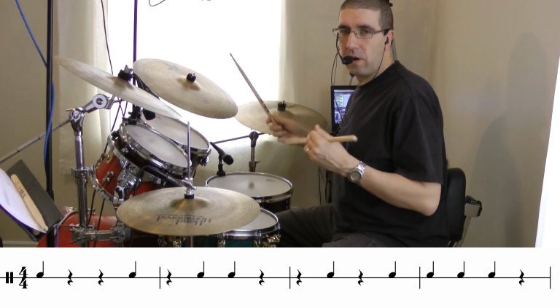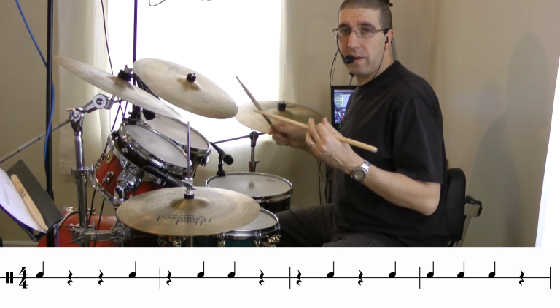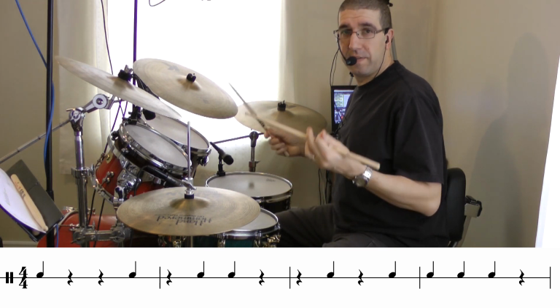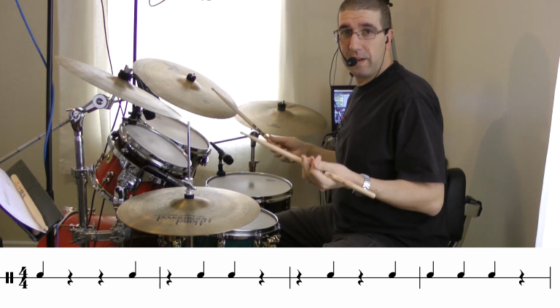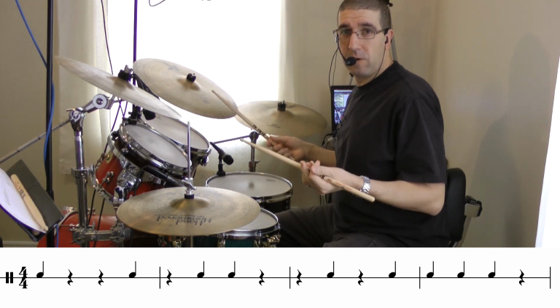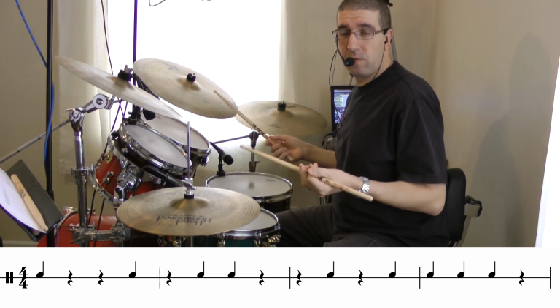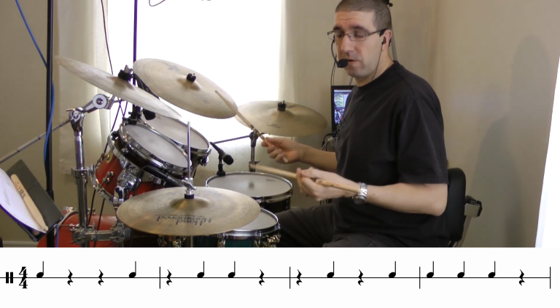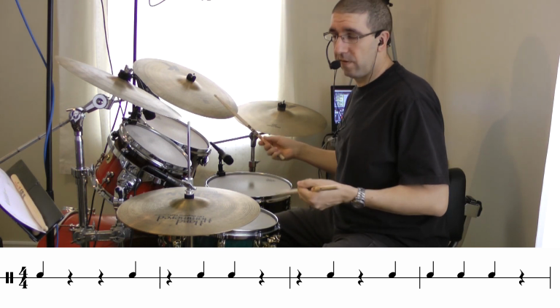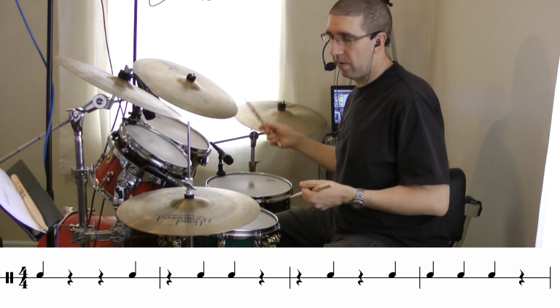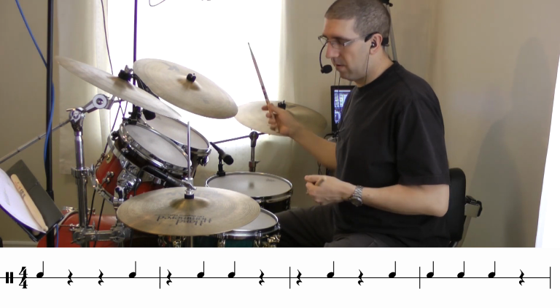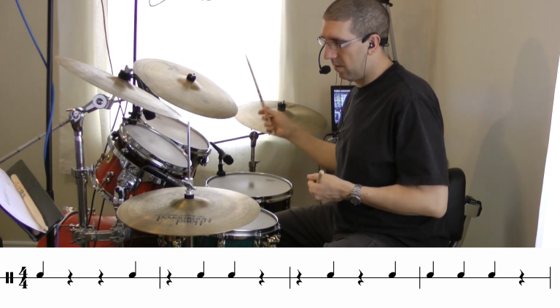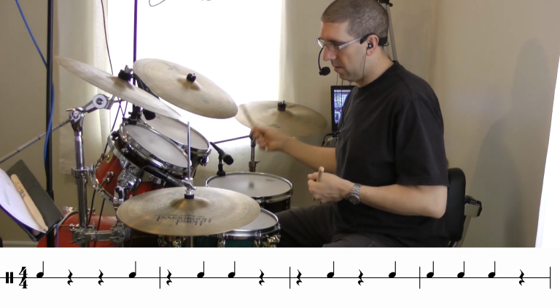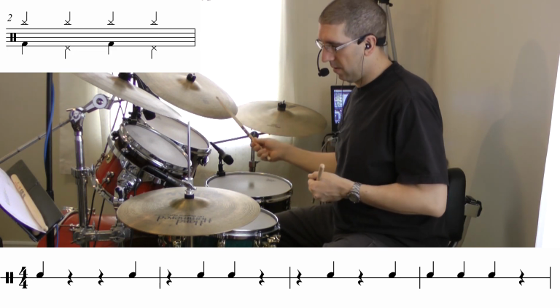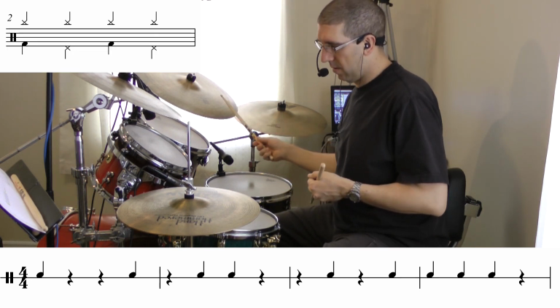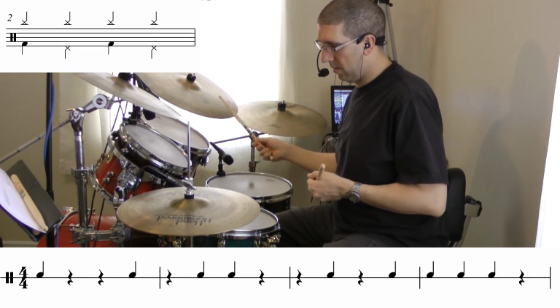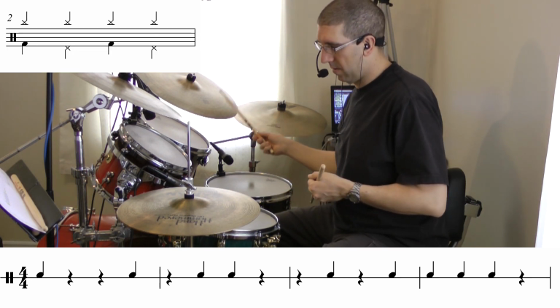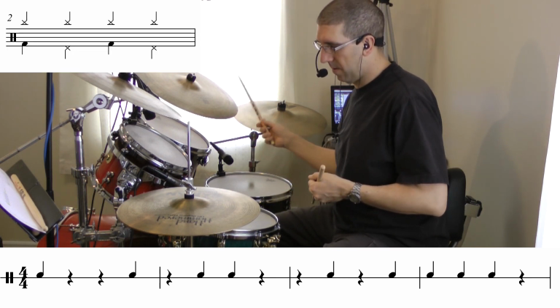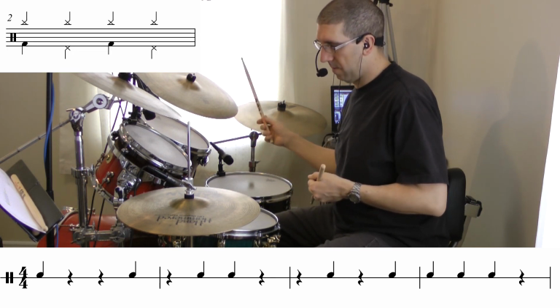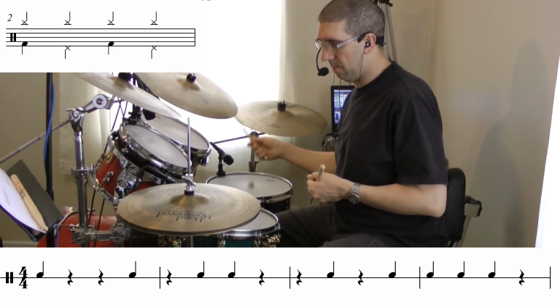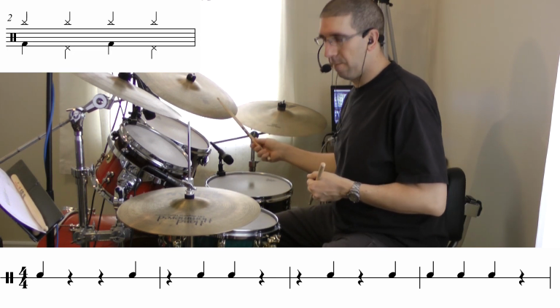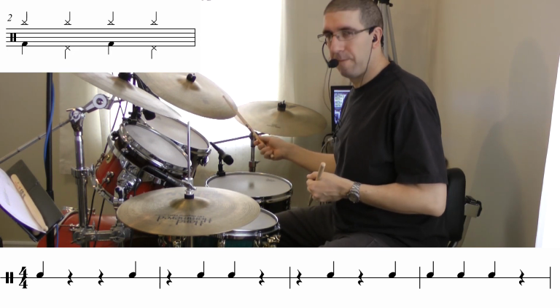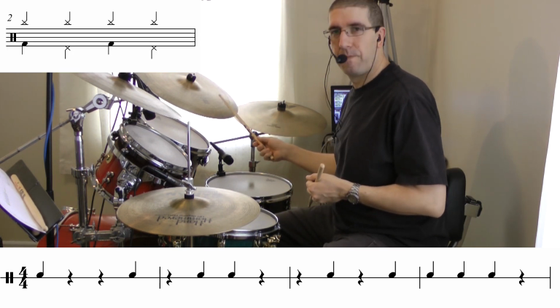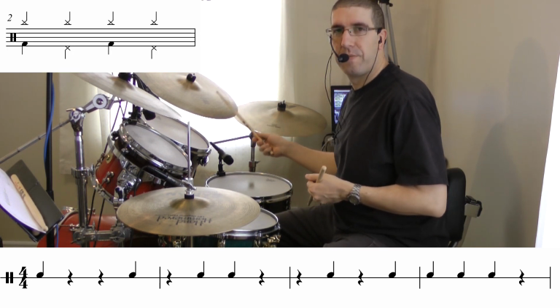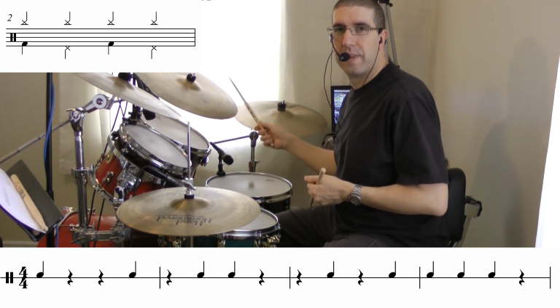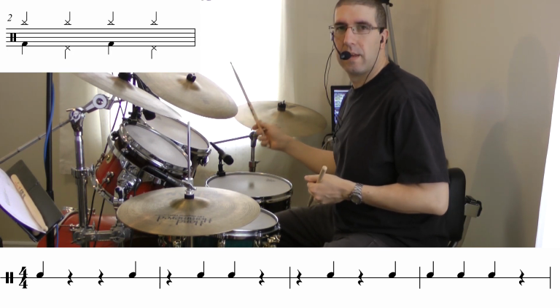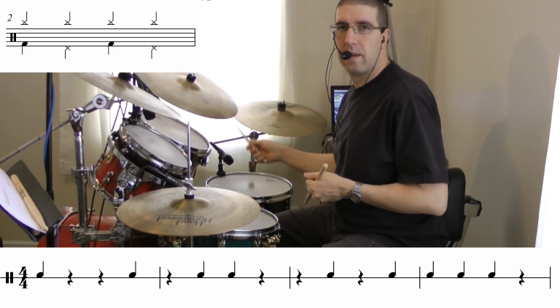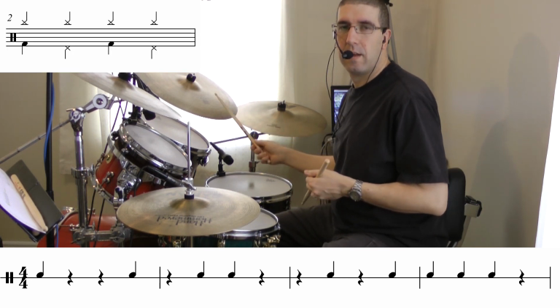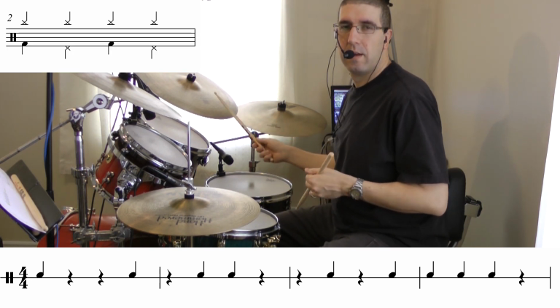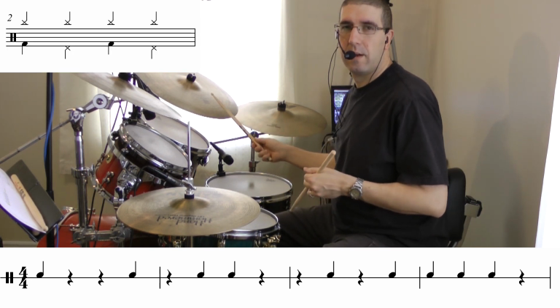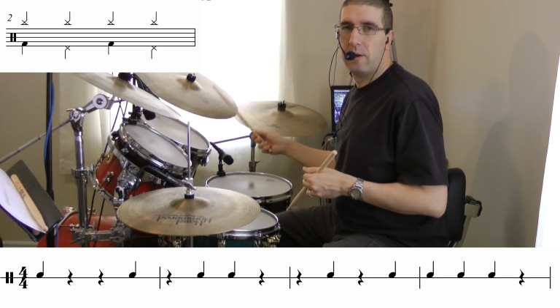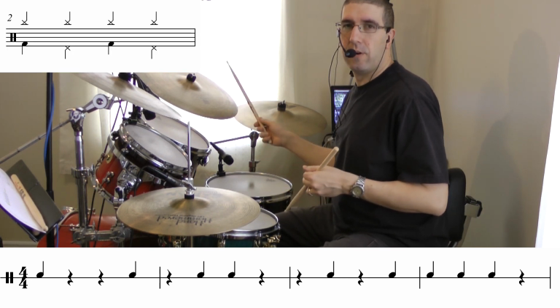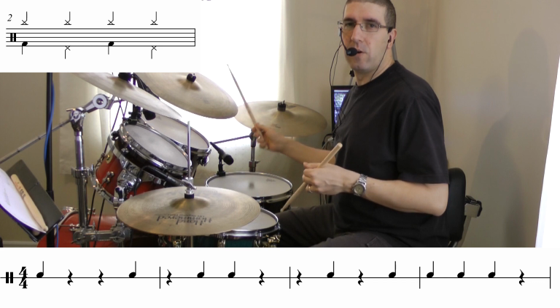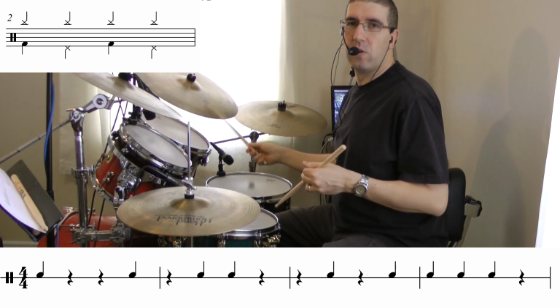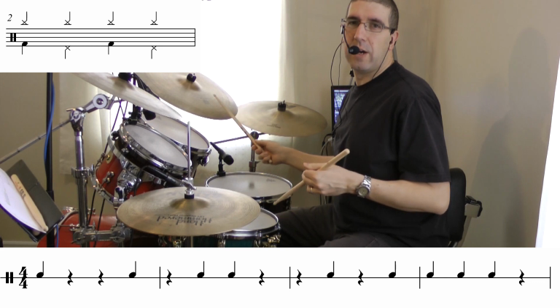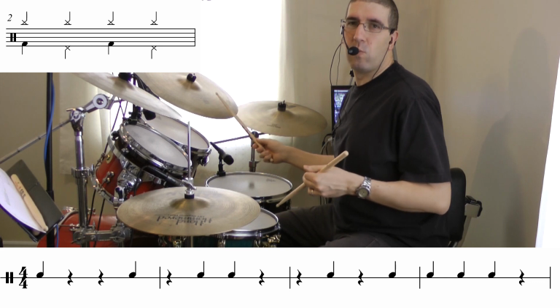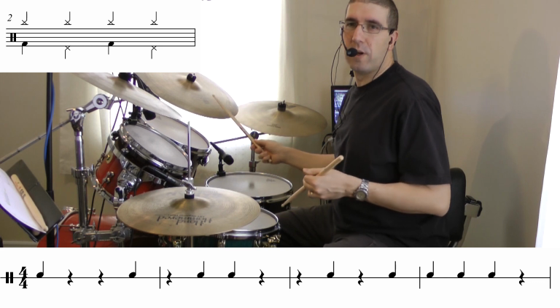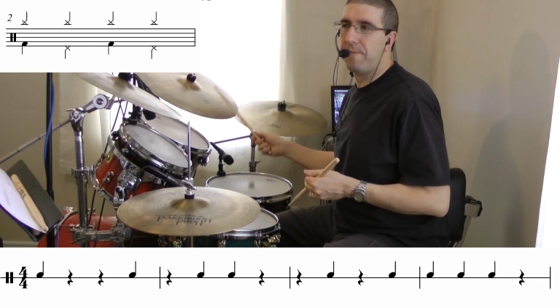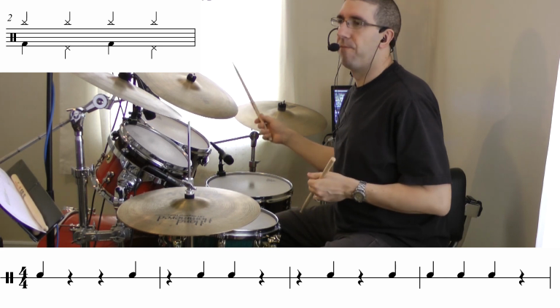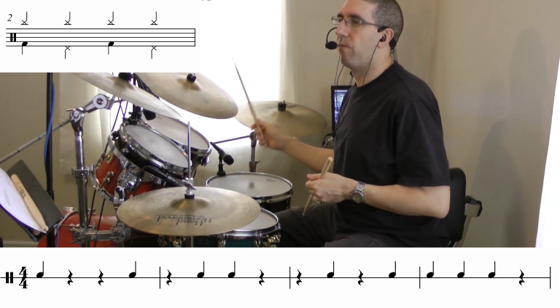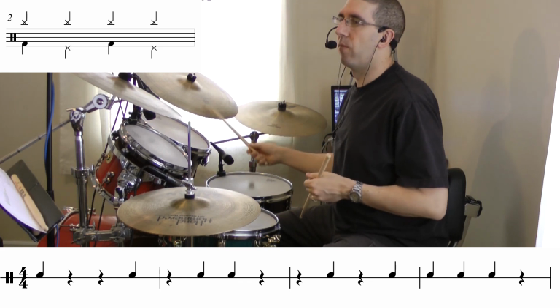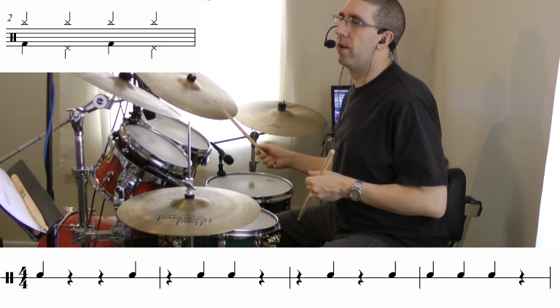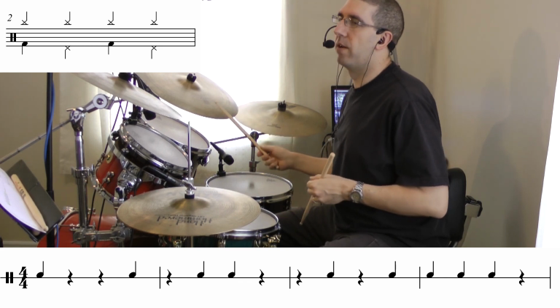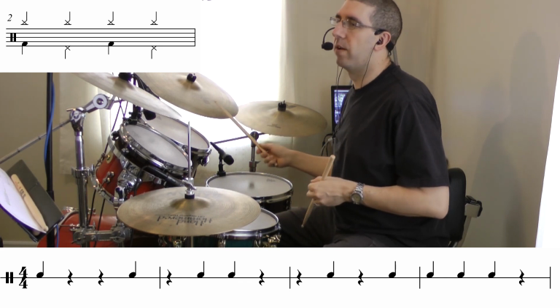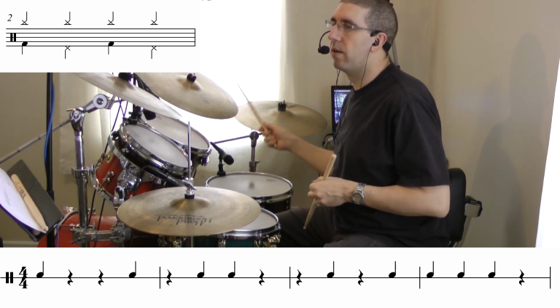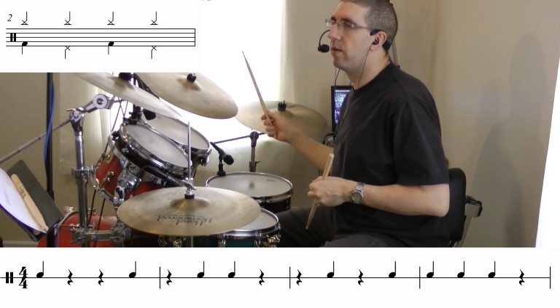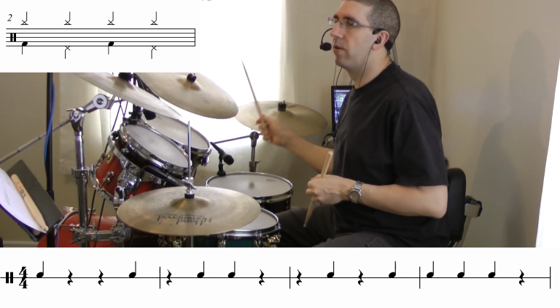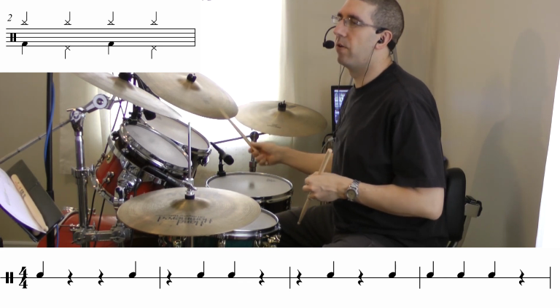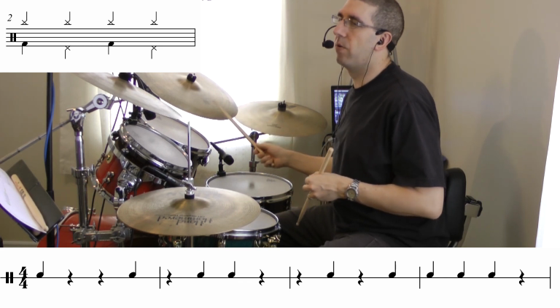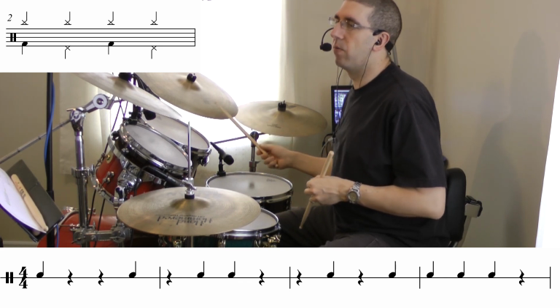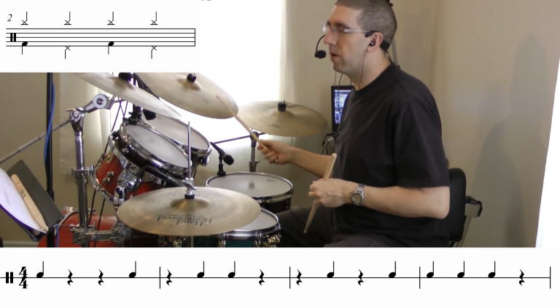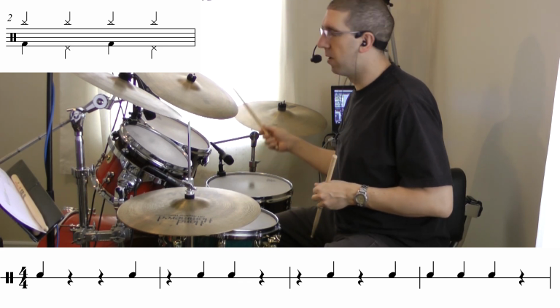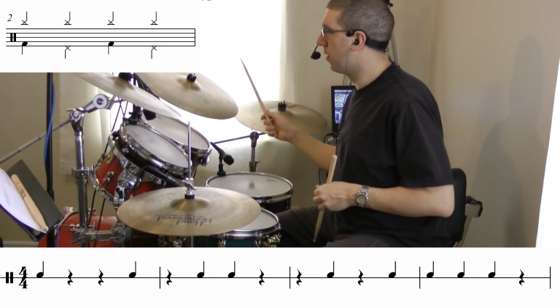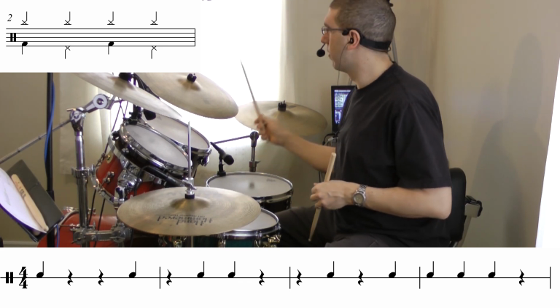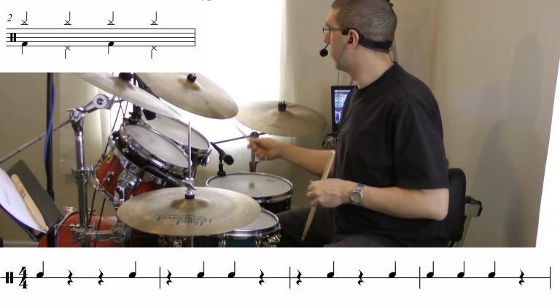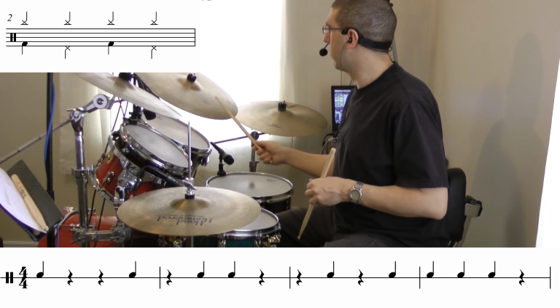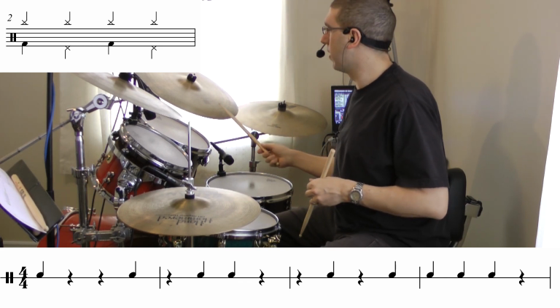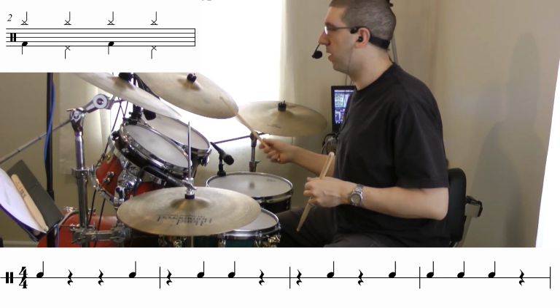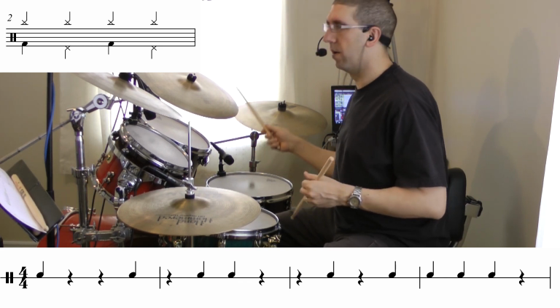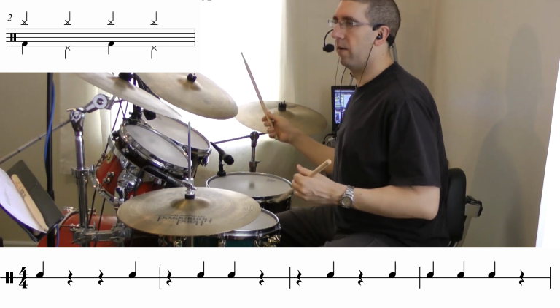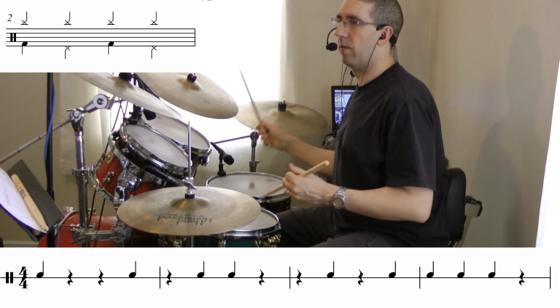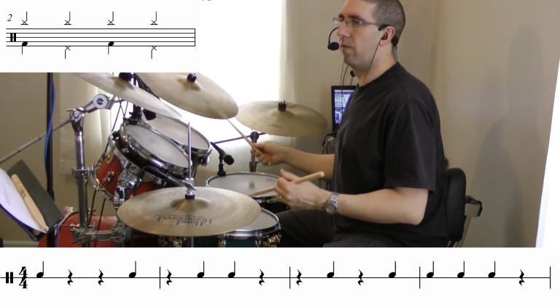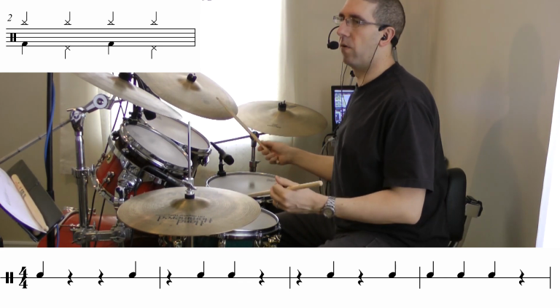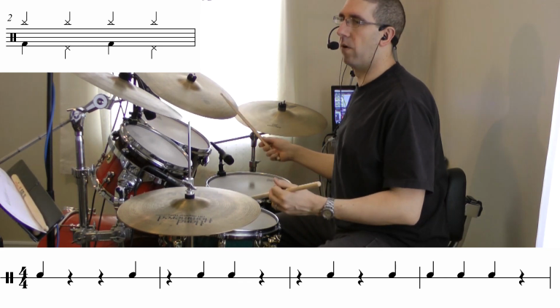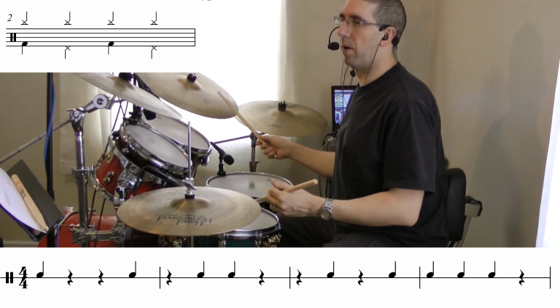Now I'll play the same thing but I'll read the whole first line from the chord note reading sheet. Here's the ostinato first, then here we go — line one.